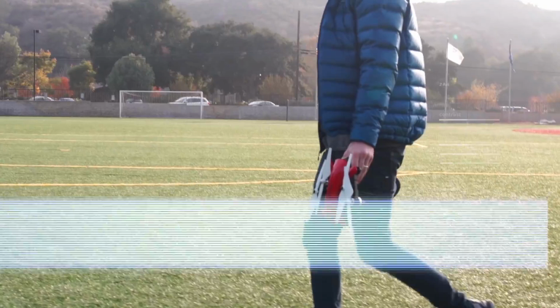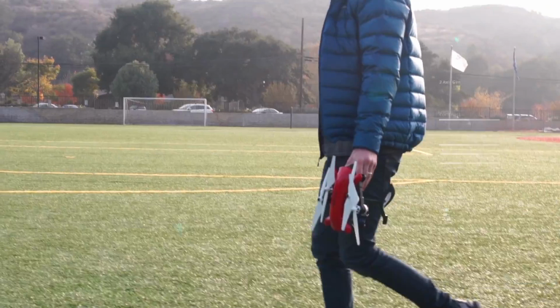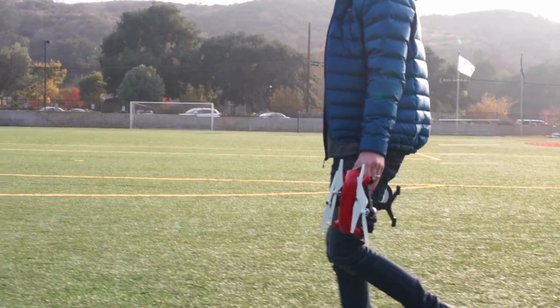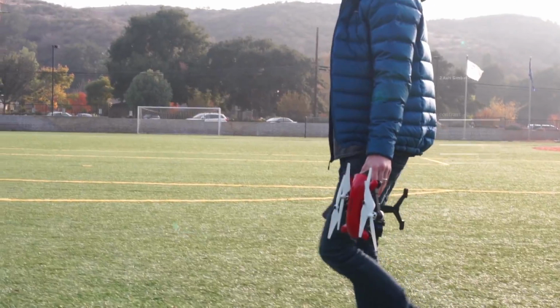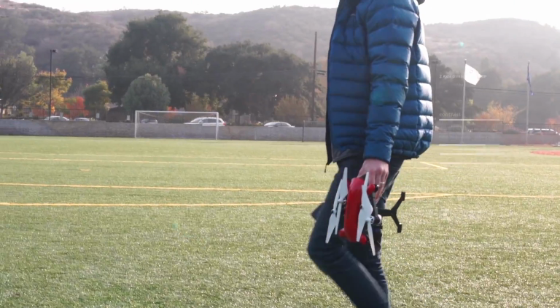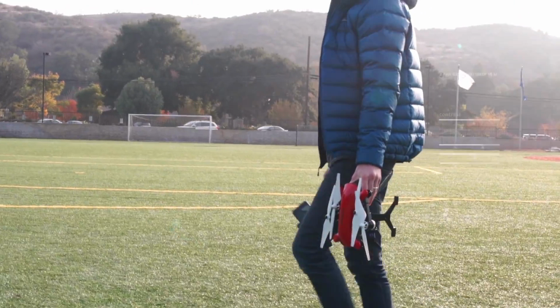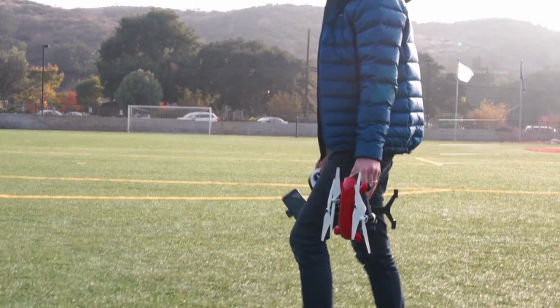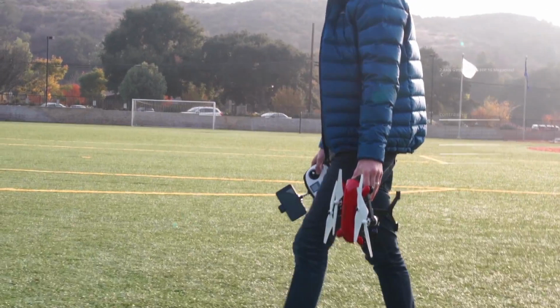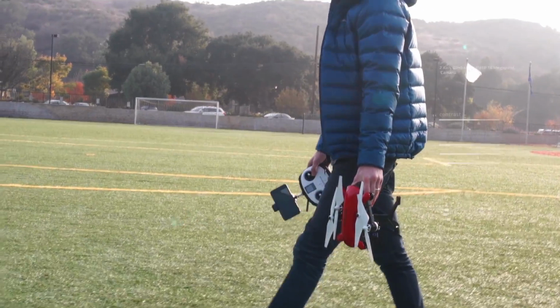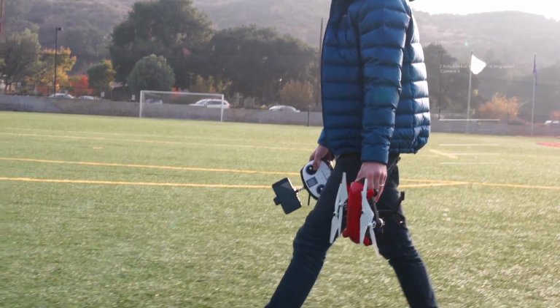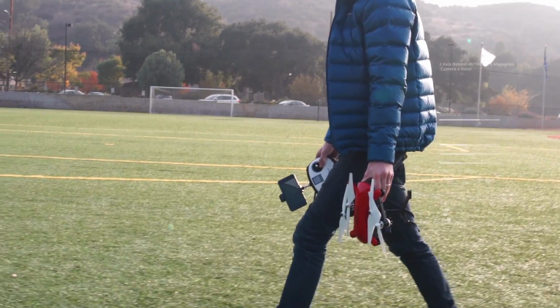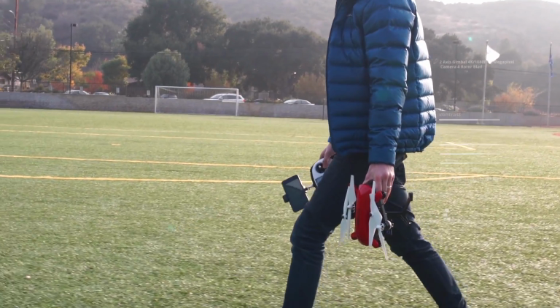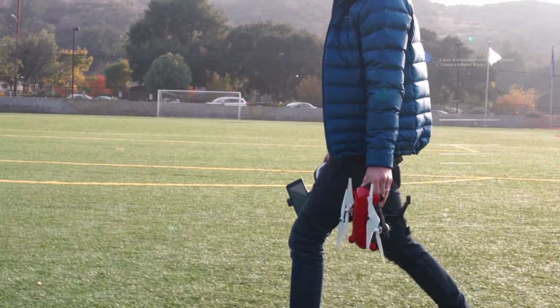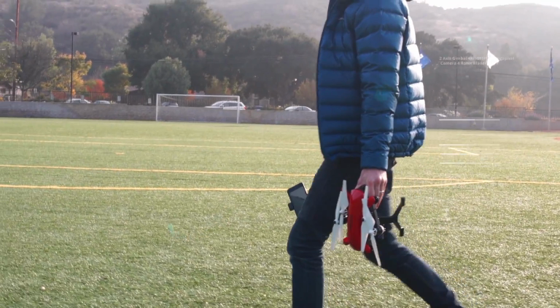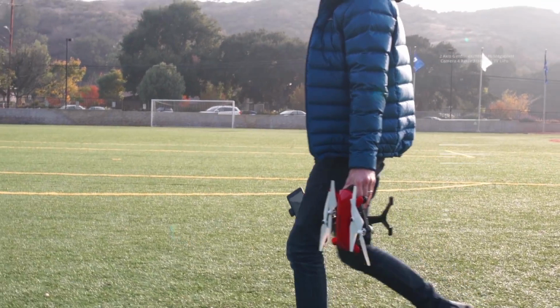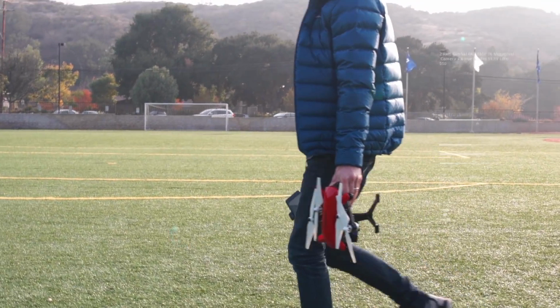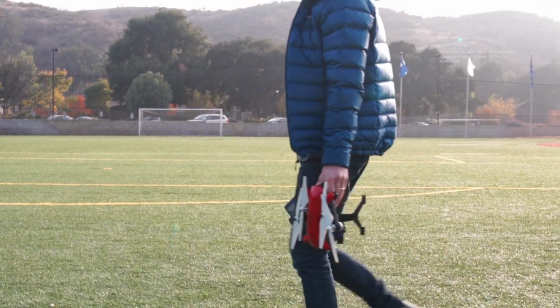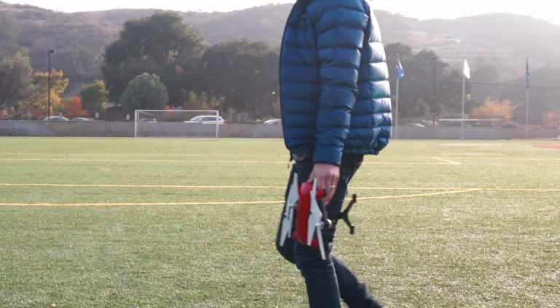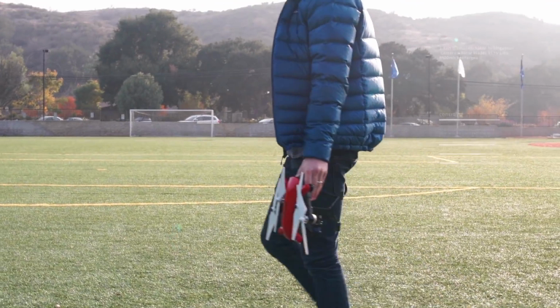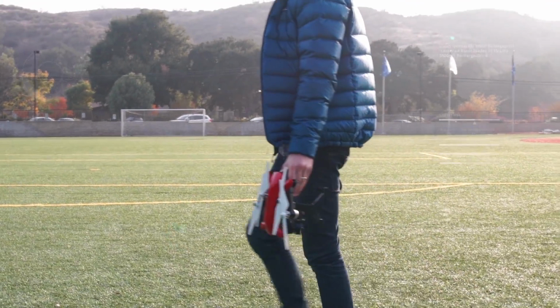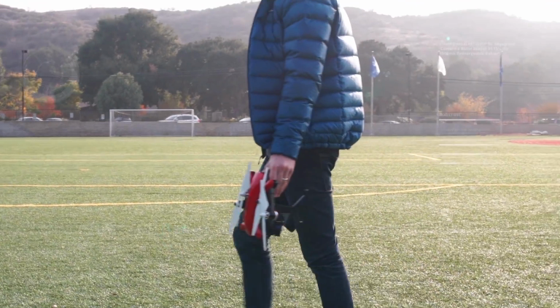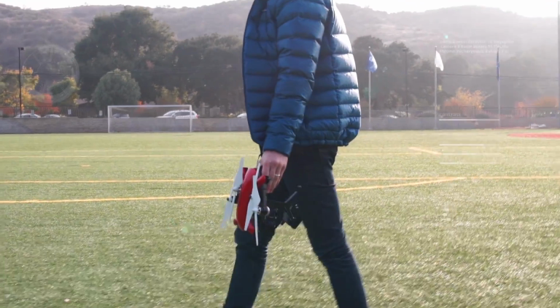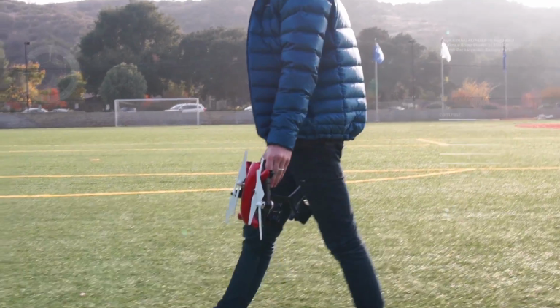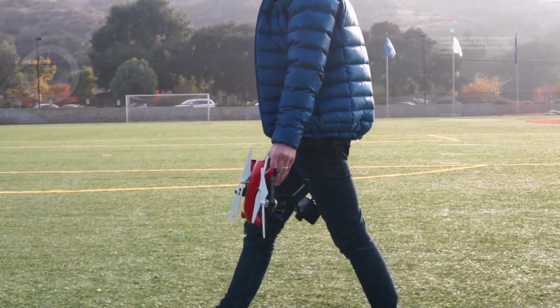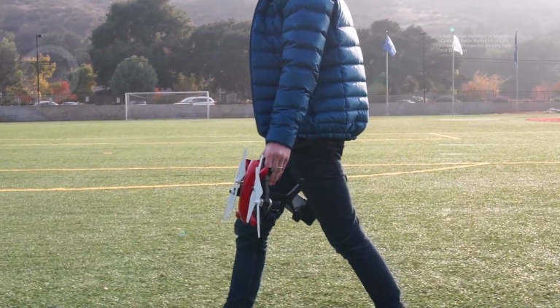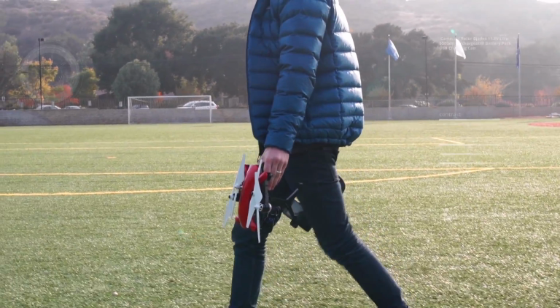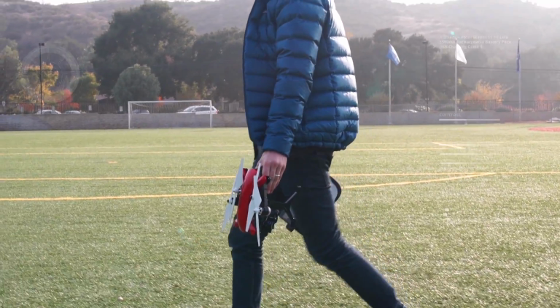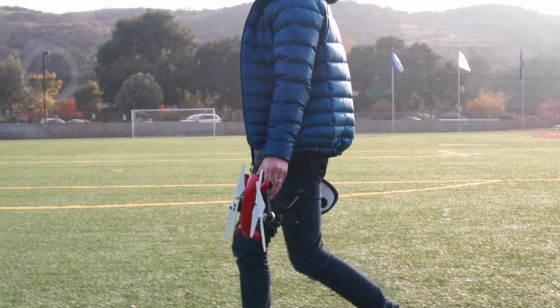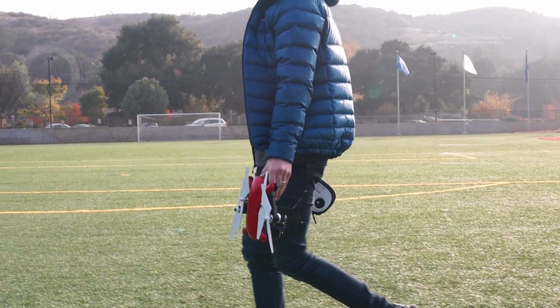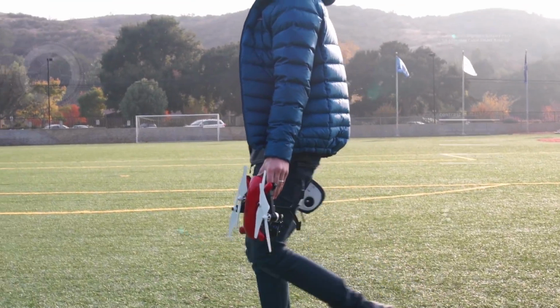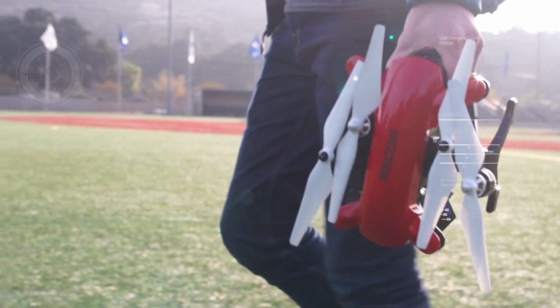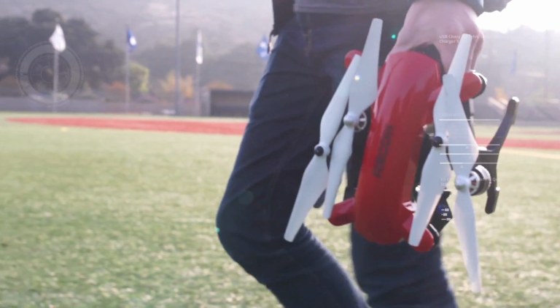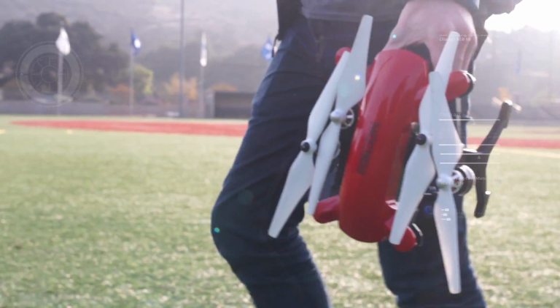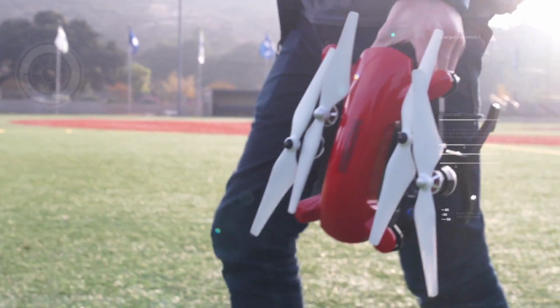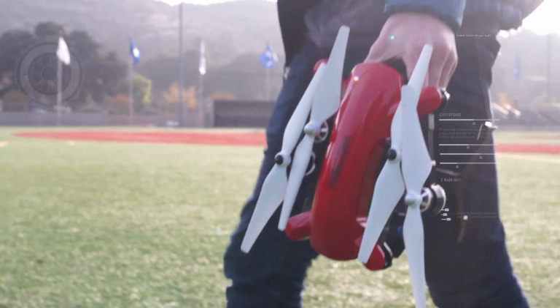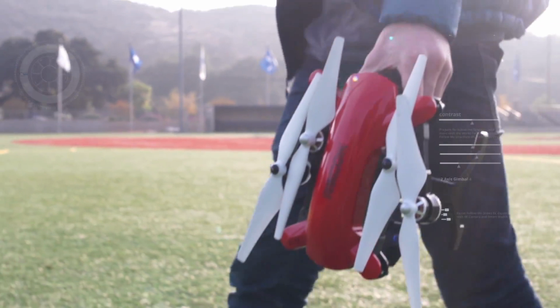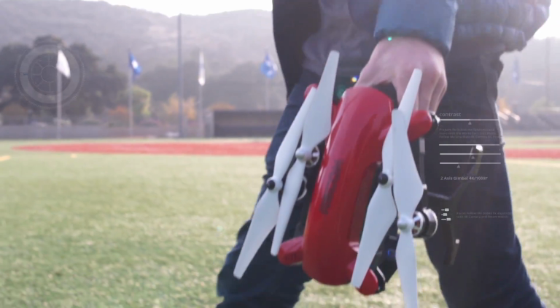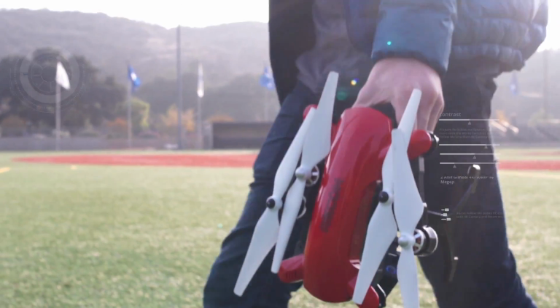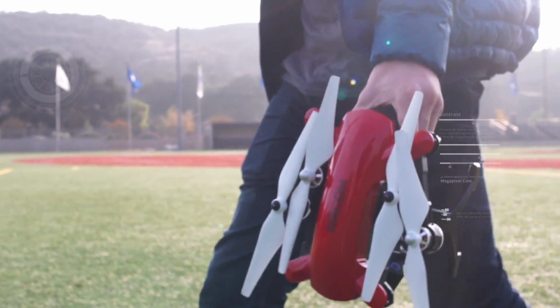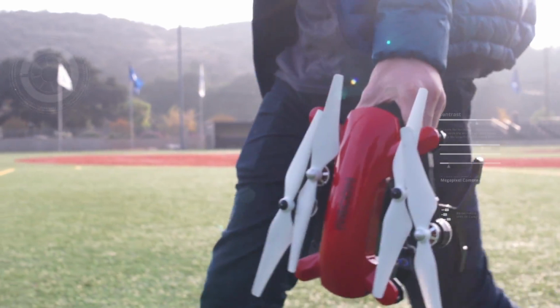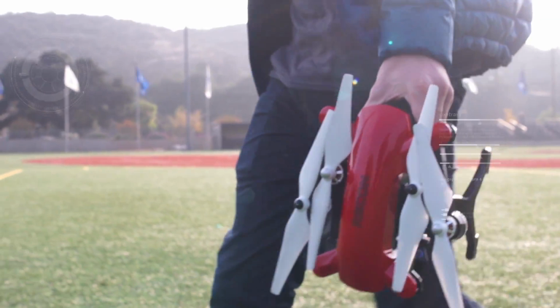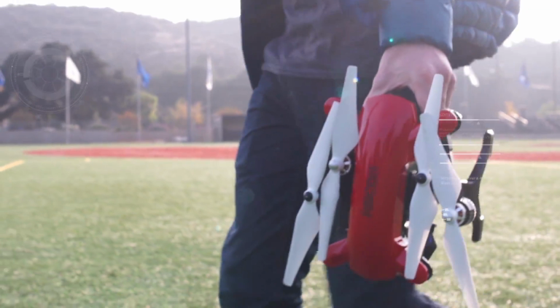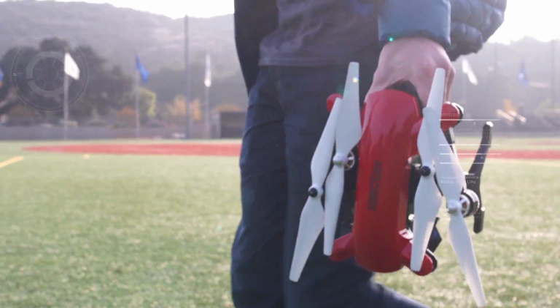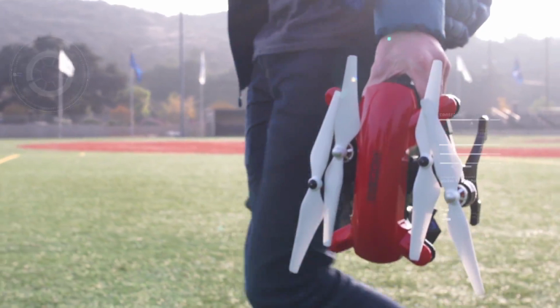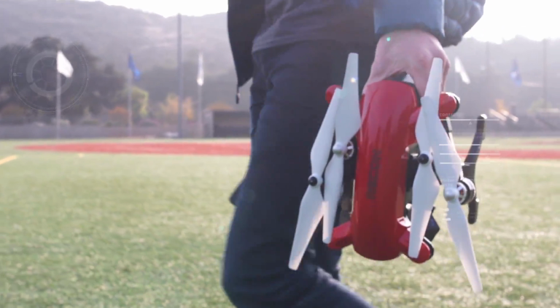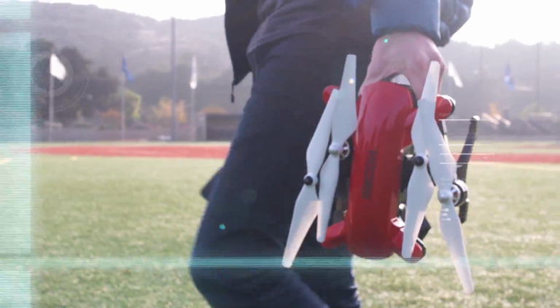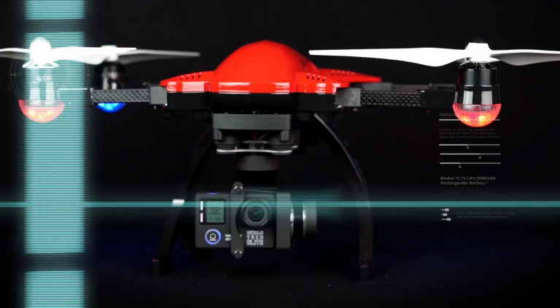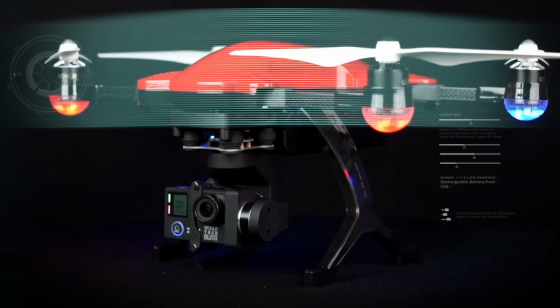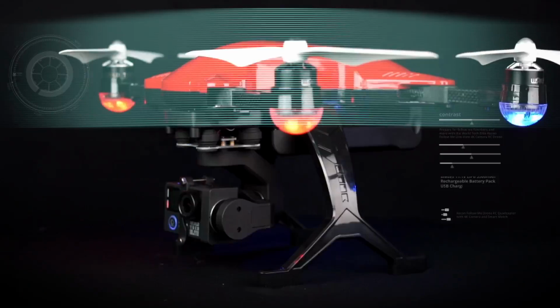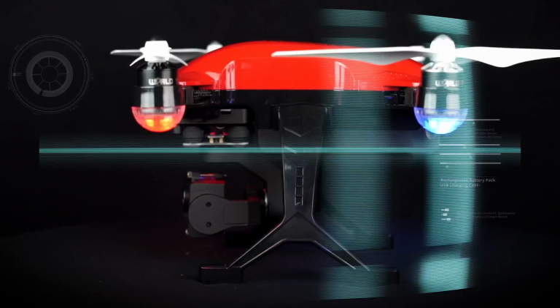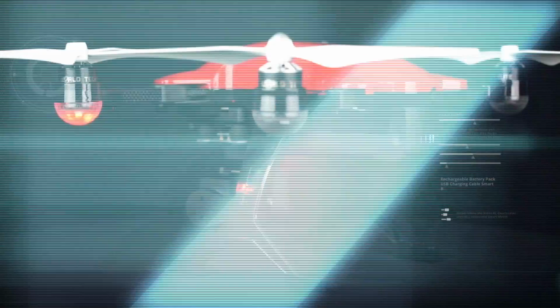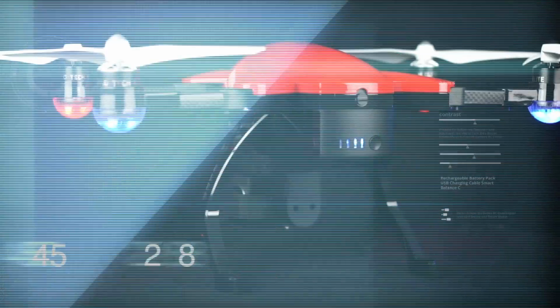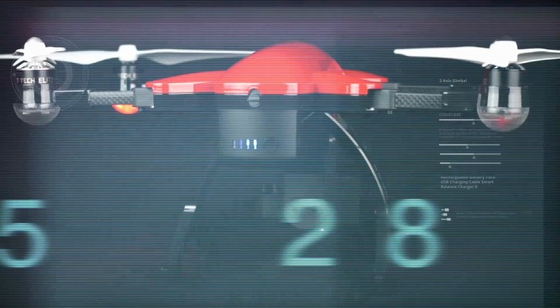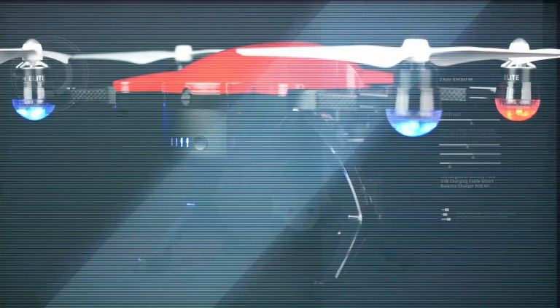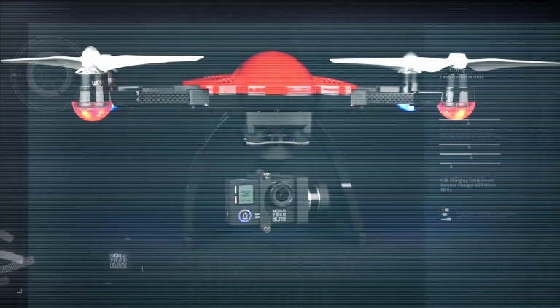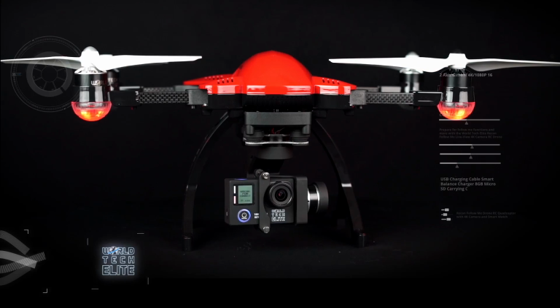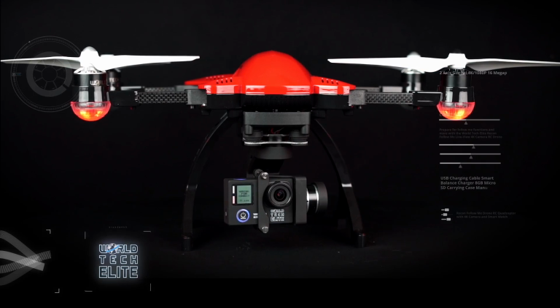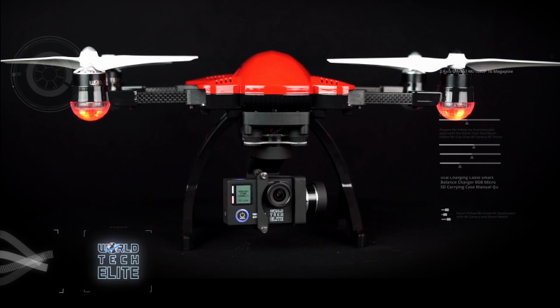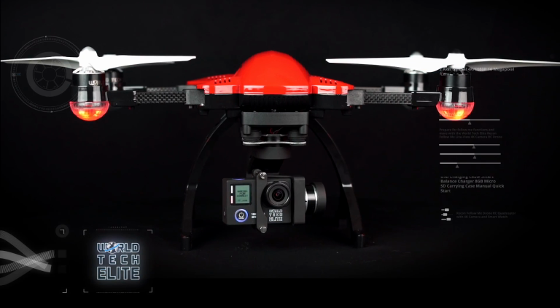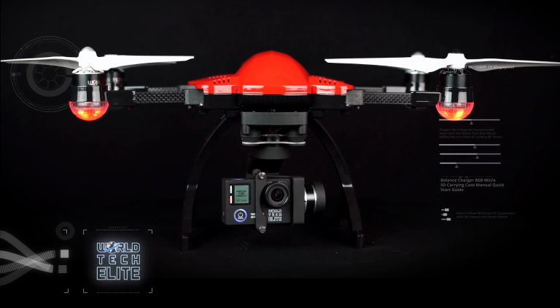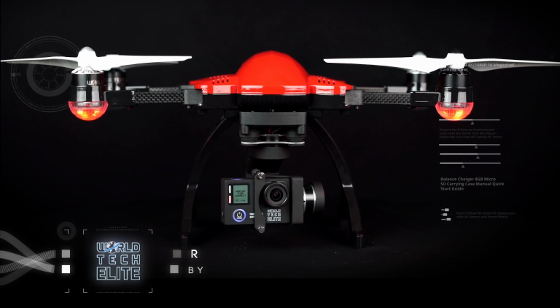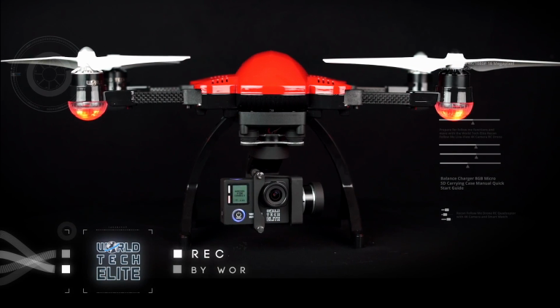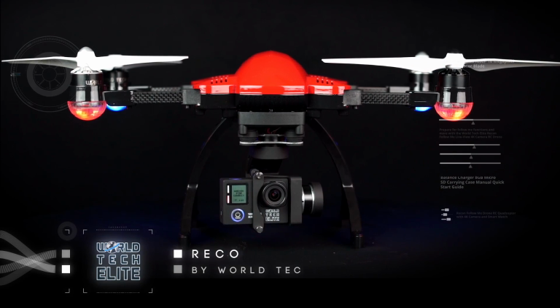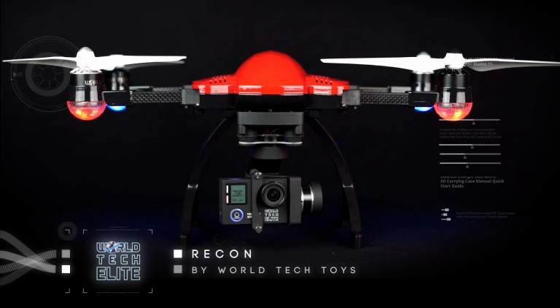There are drones for the unexperienced and amateurs. And now there's World Tech Elite's Recon, the drone for the elite.